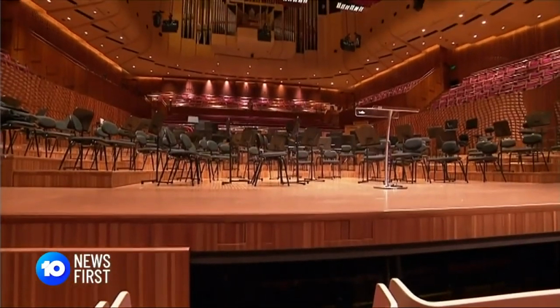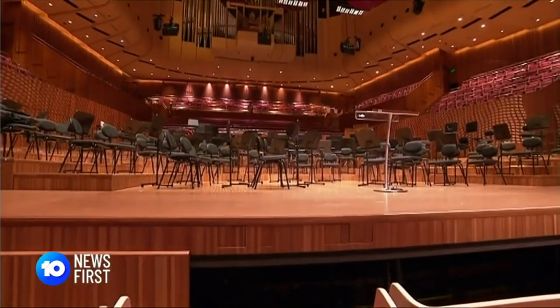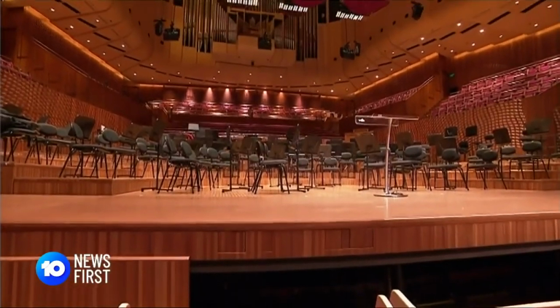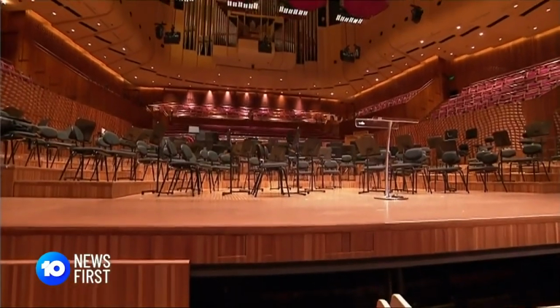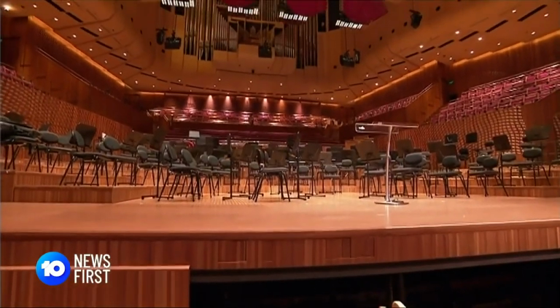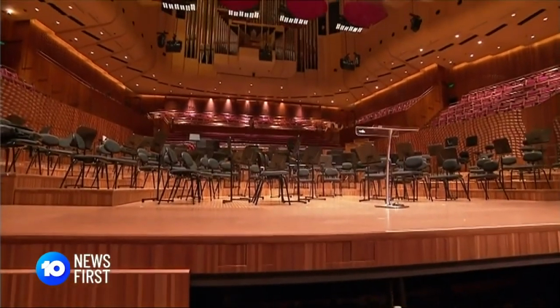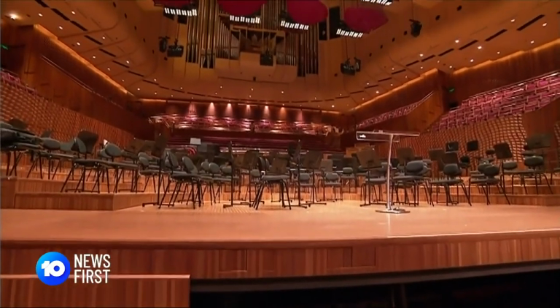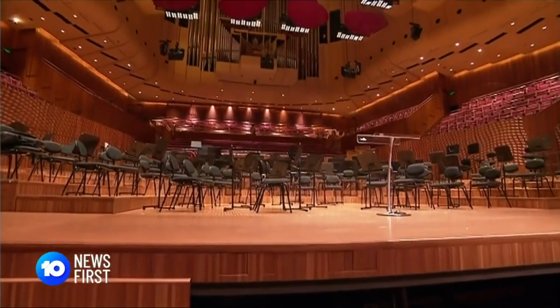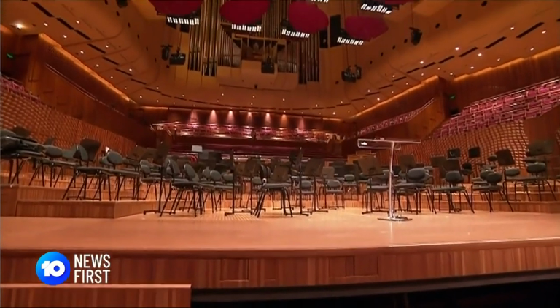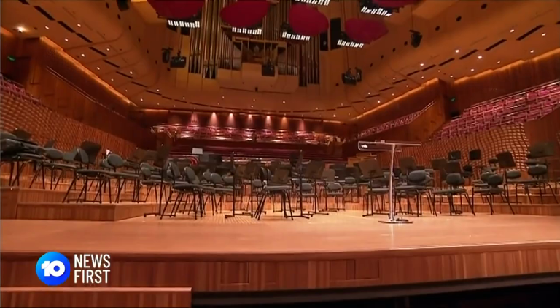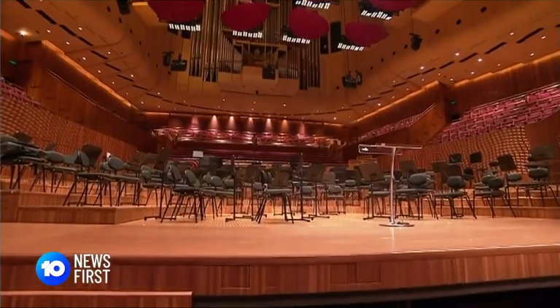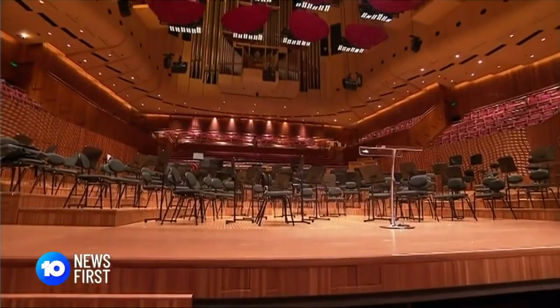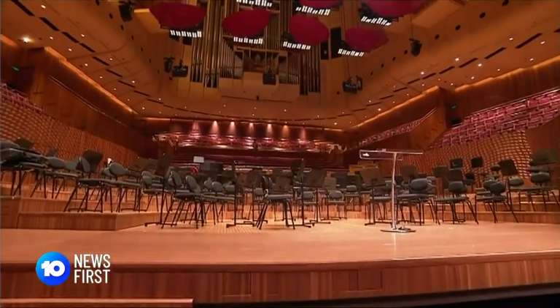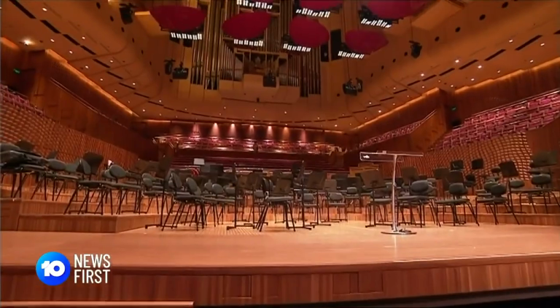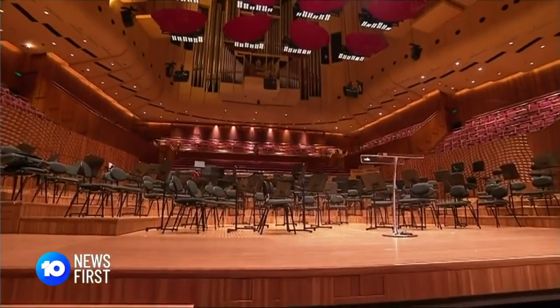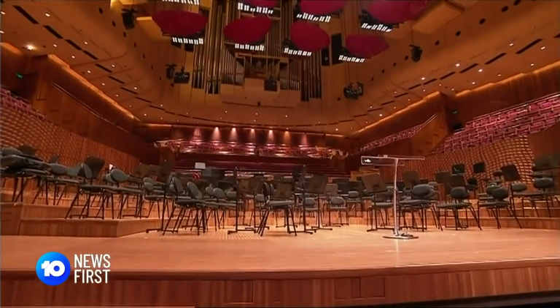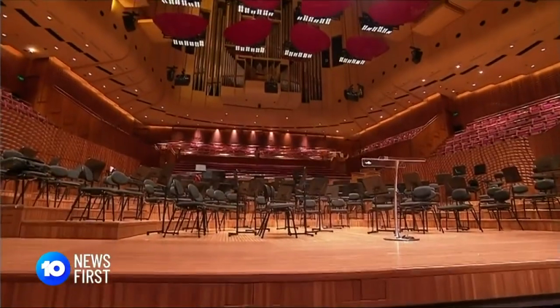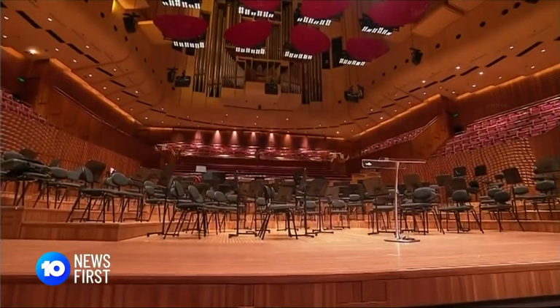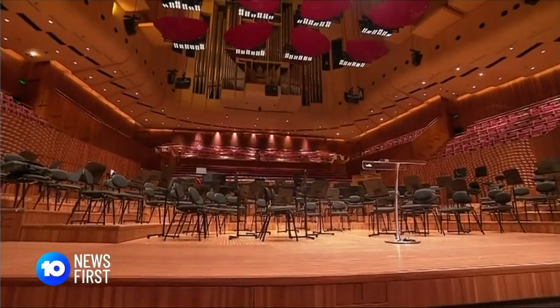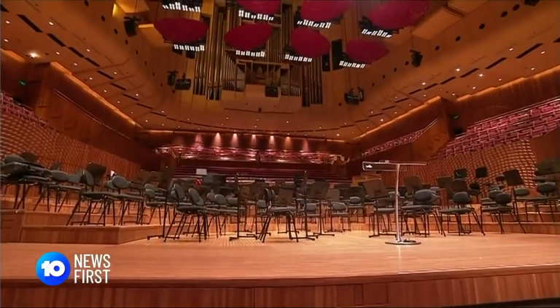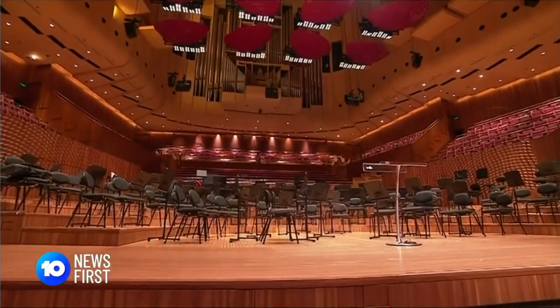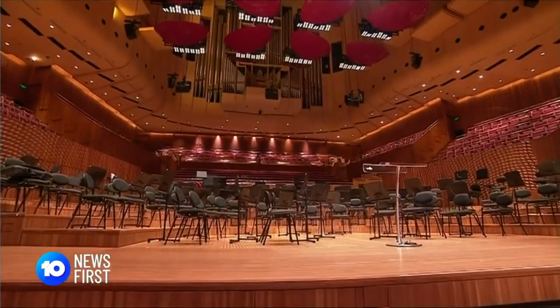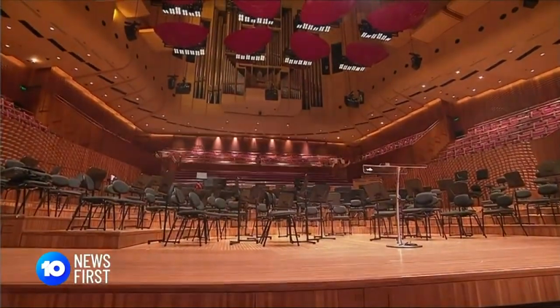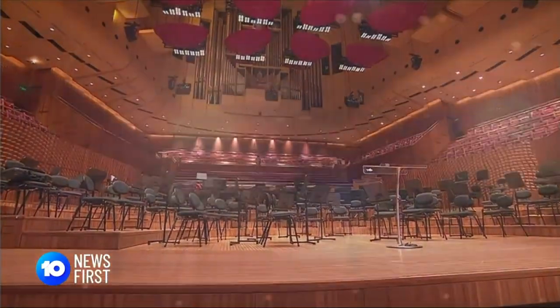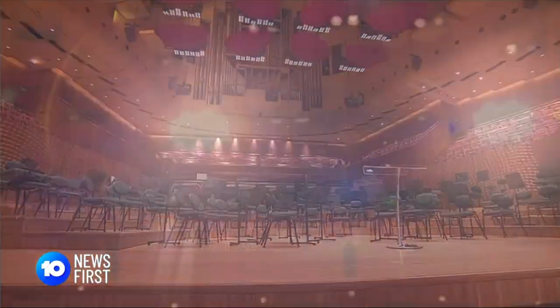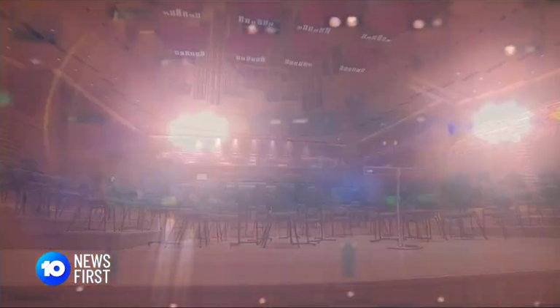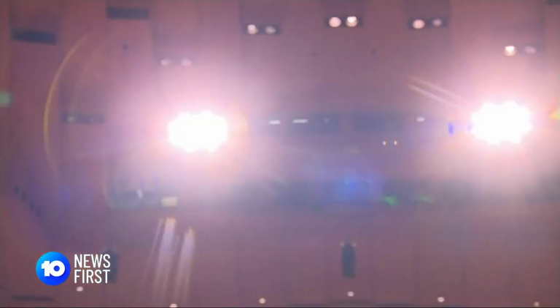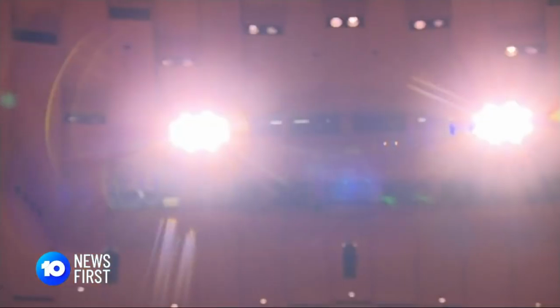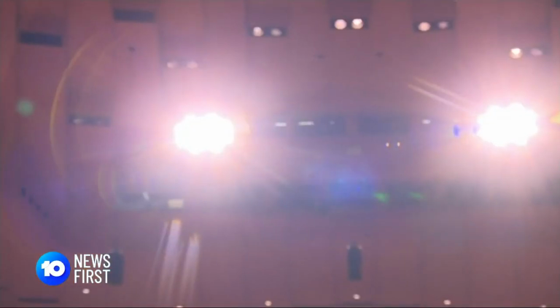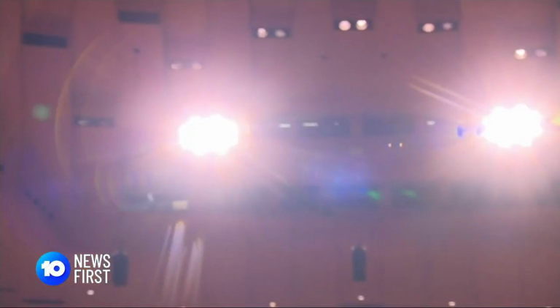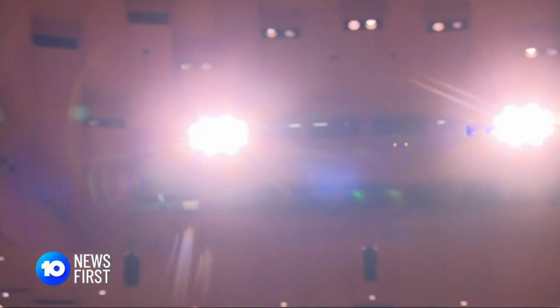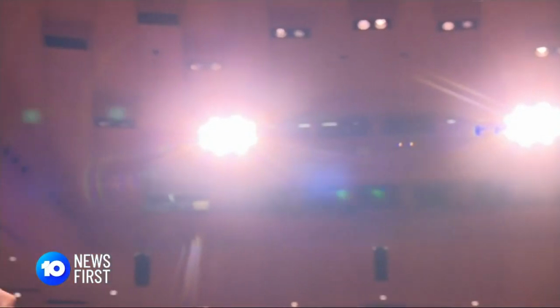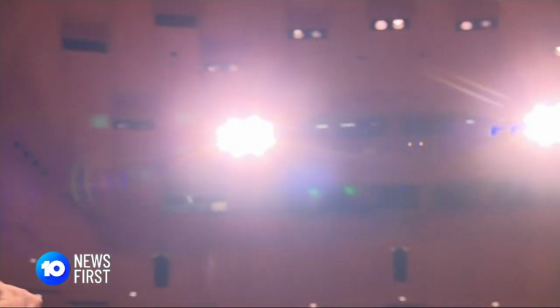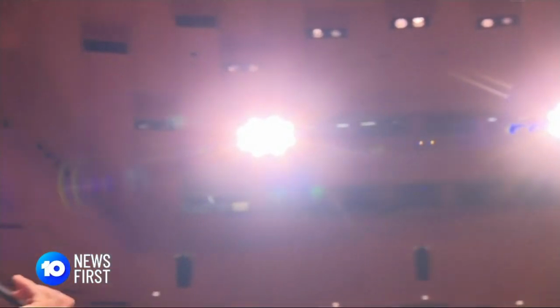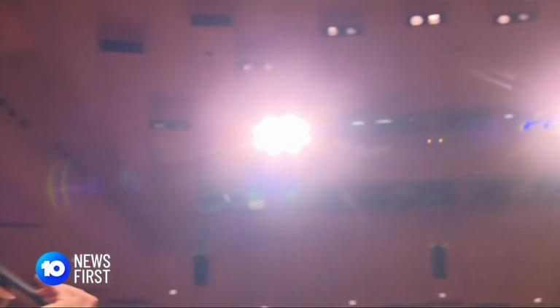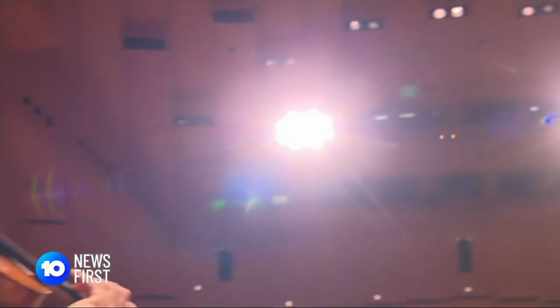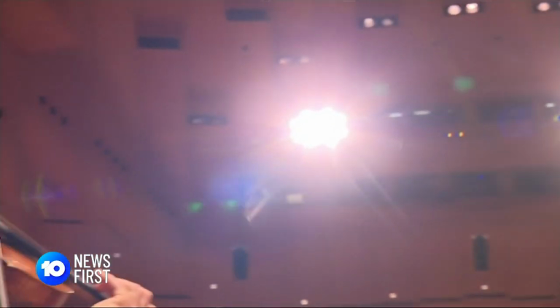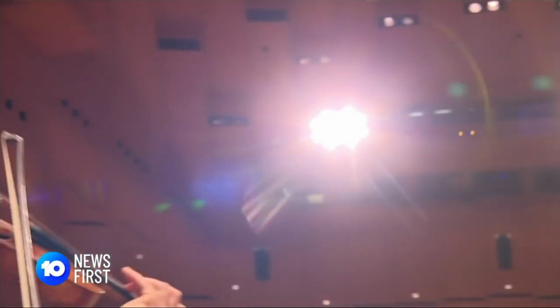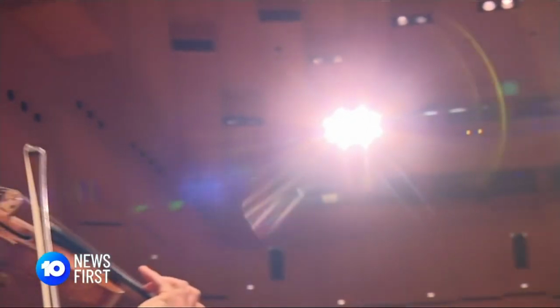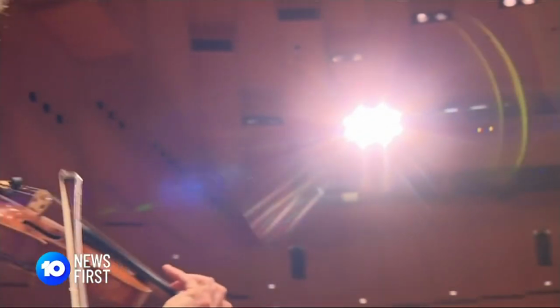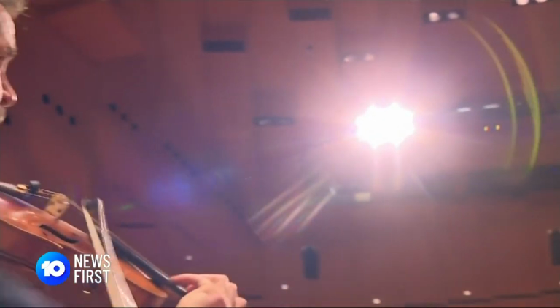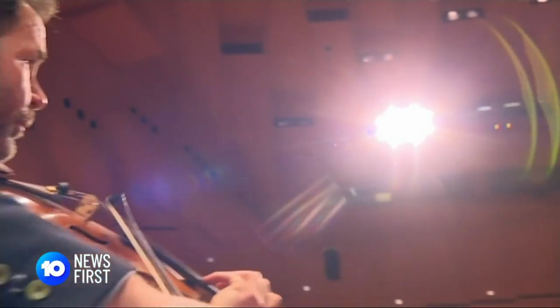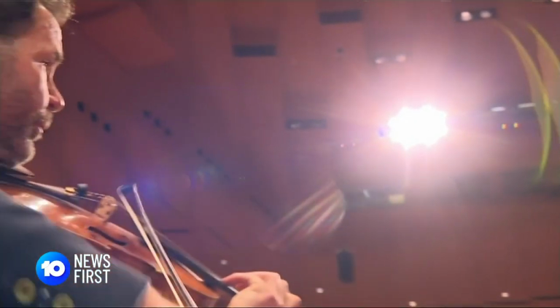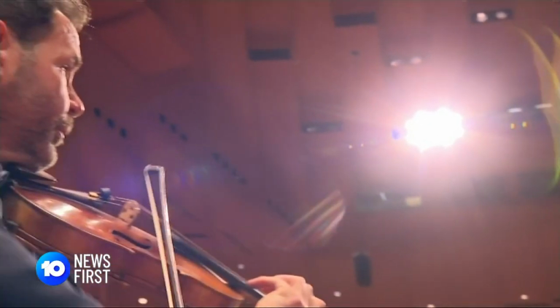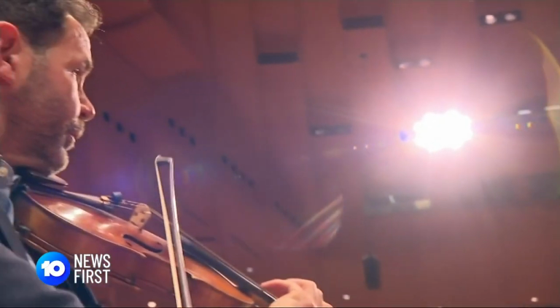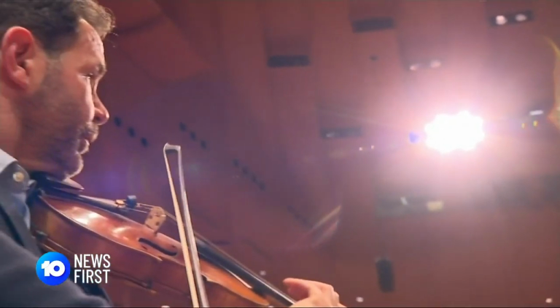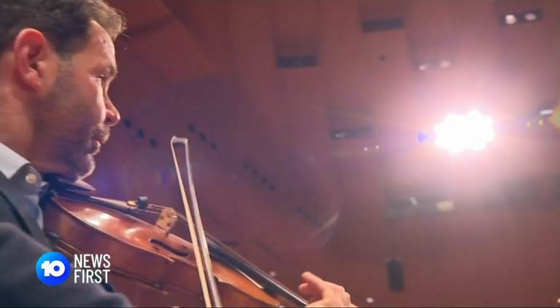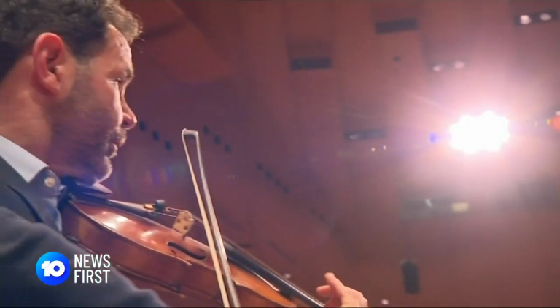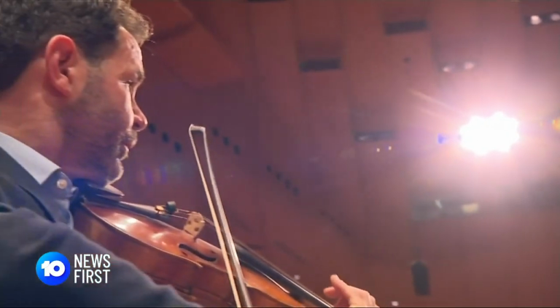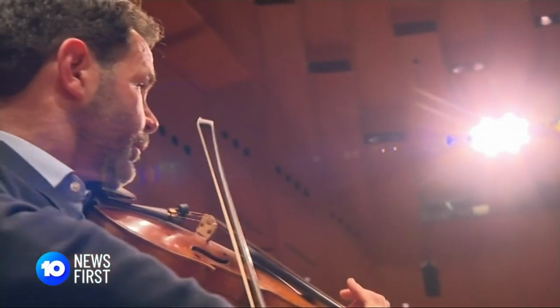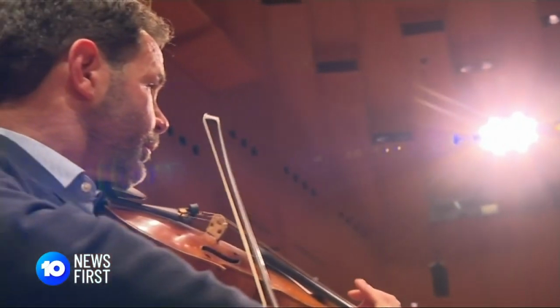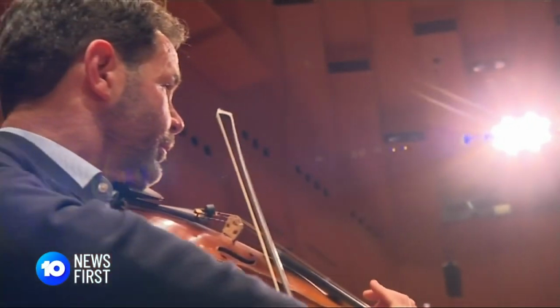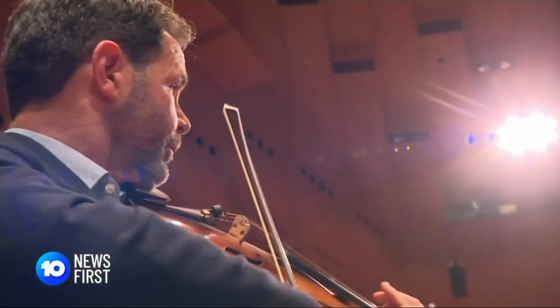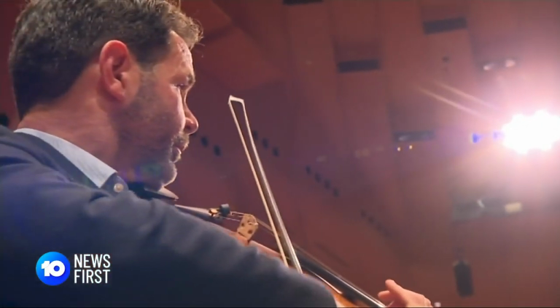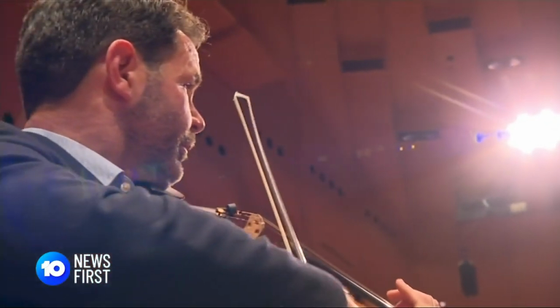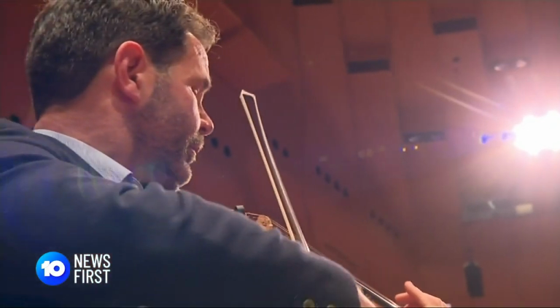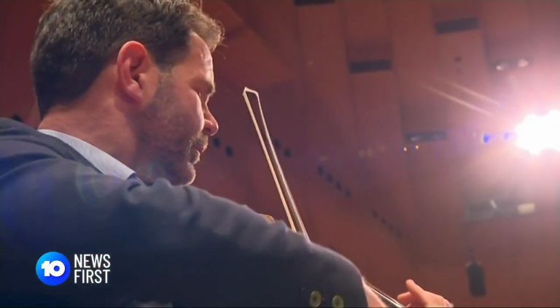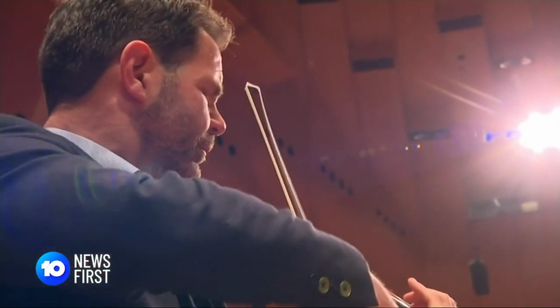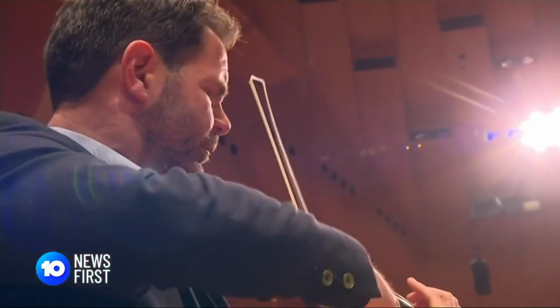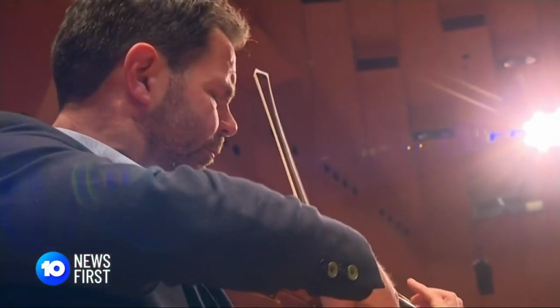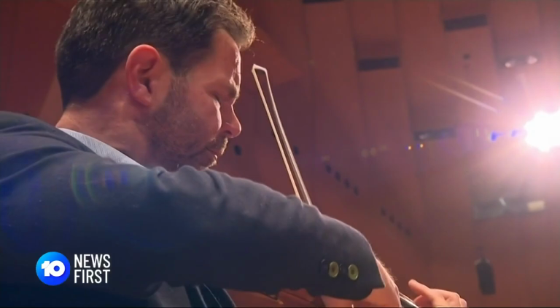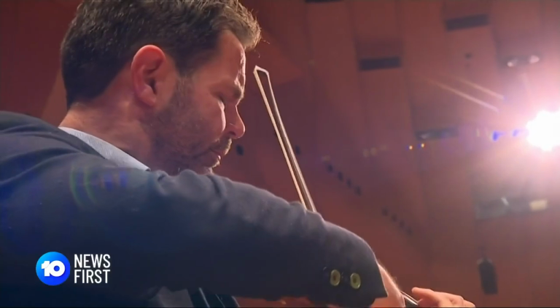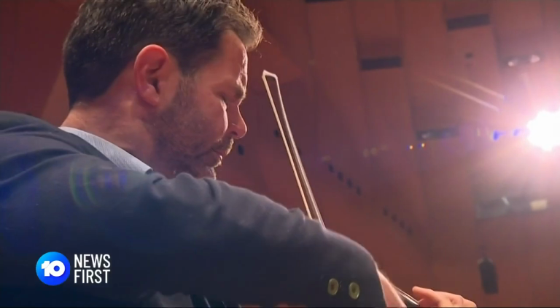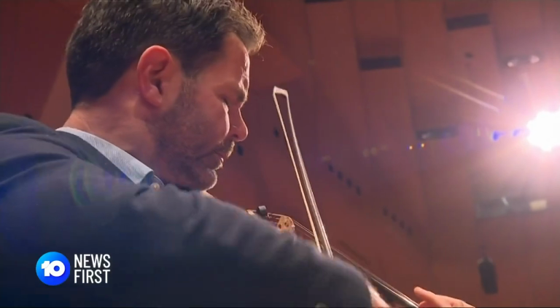It opens to the public on Wednesday. Time to face the music. Lachlan Kennedy for 10 News First.